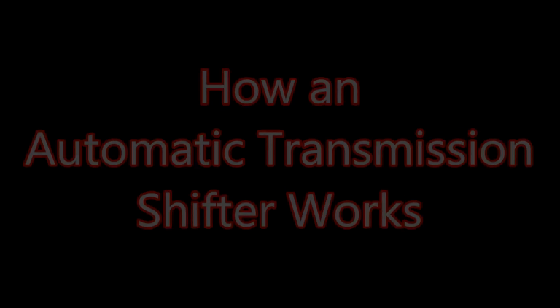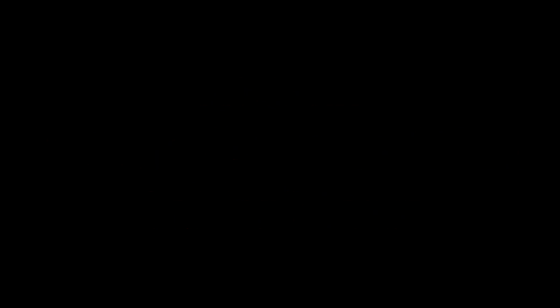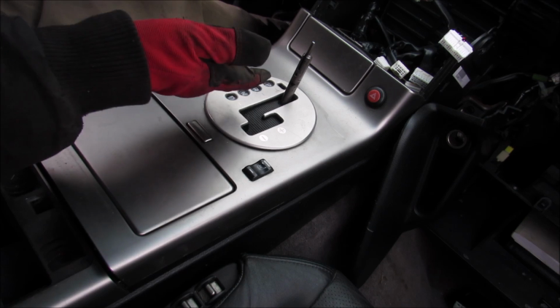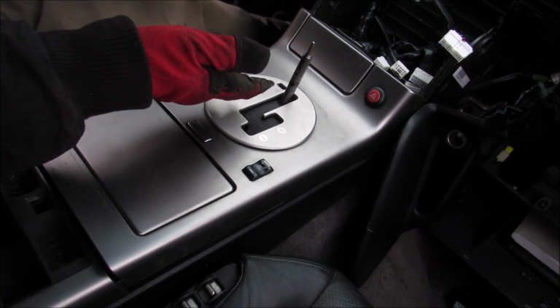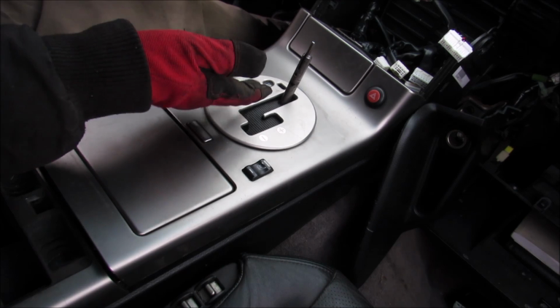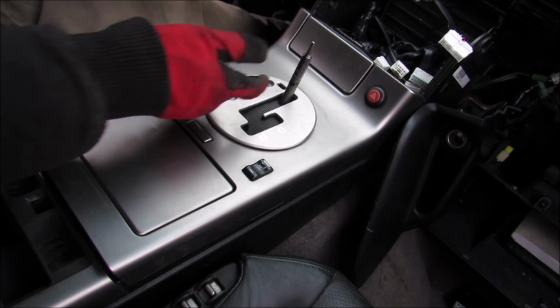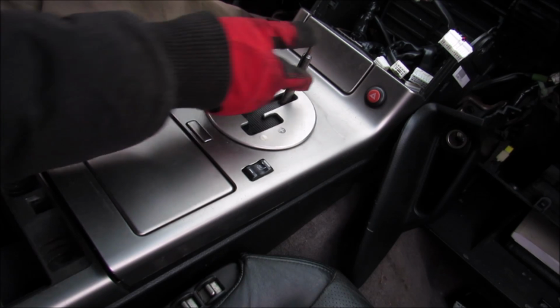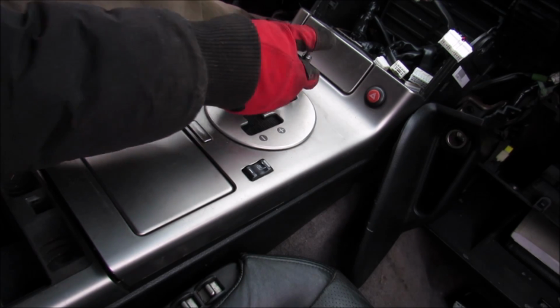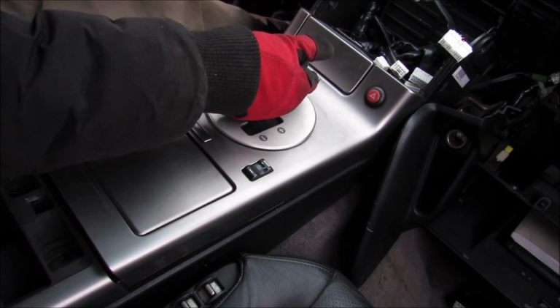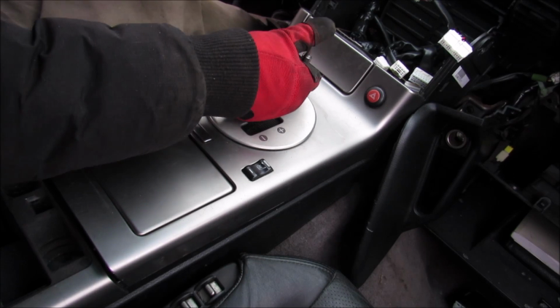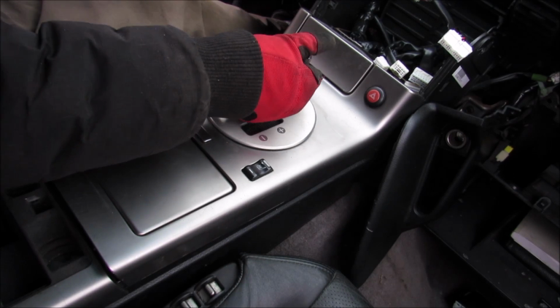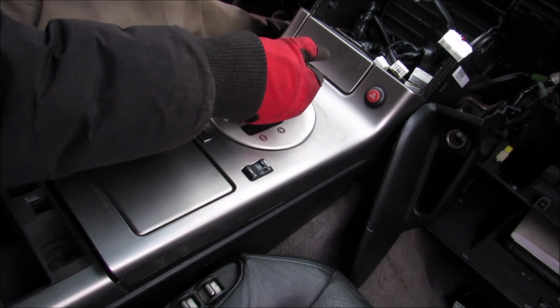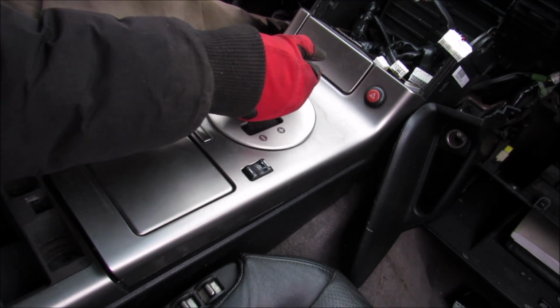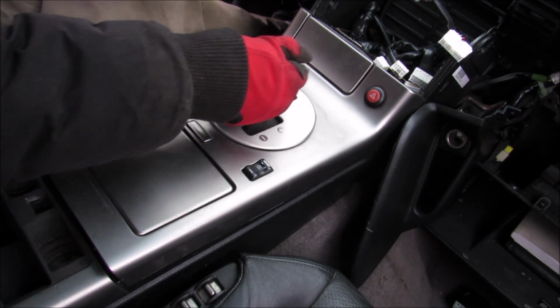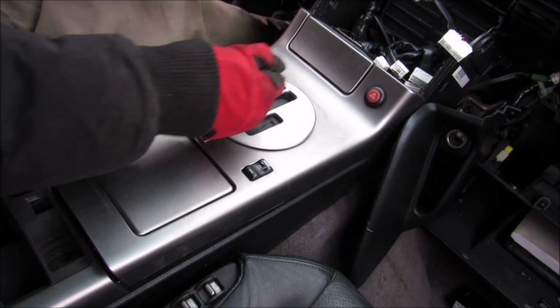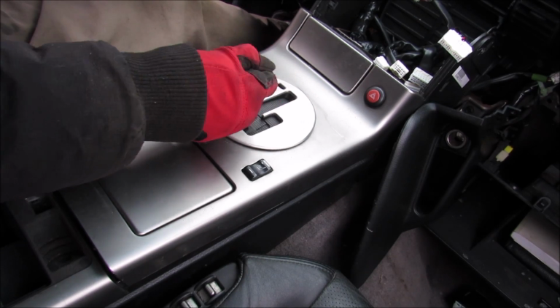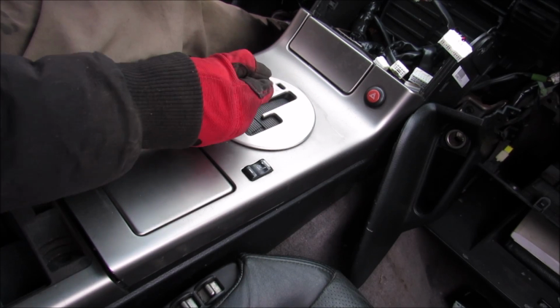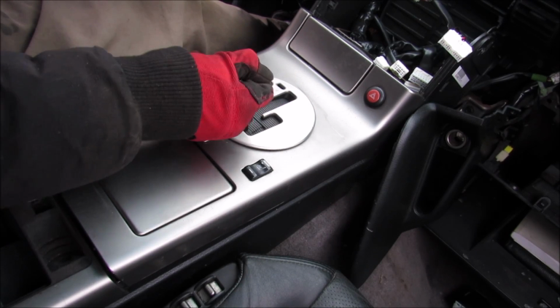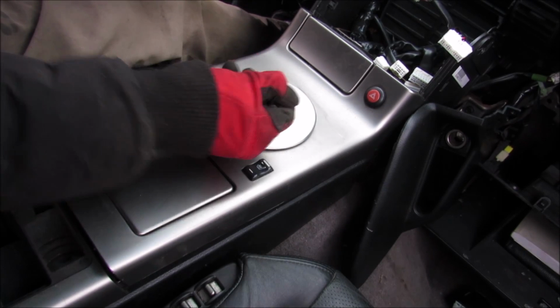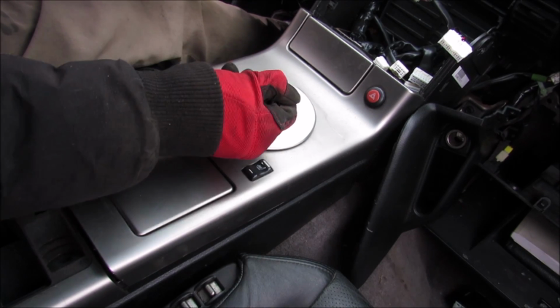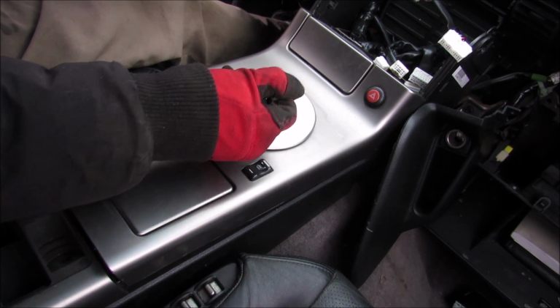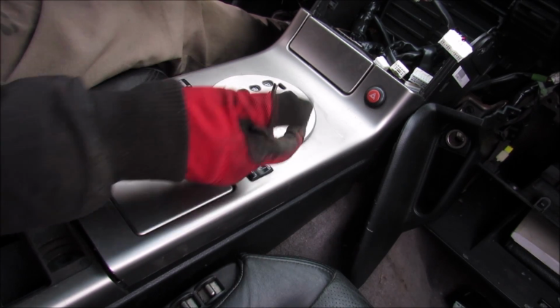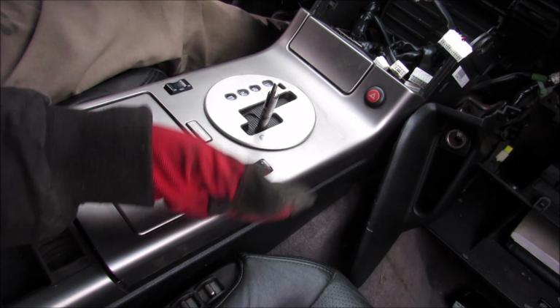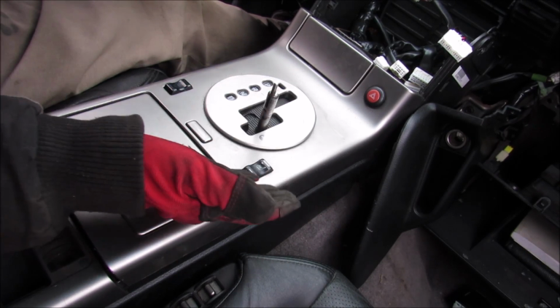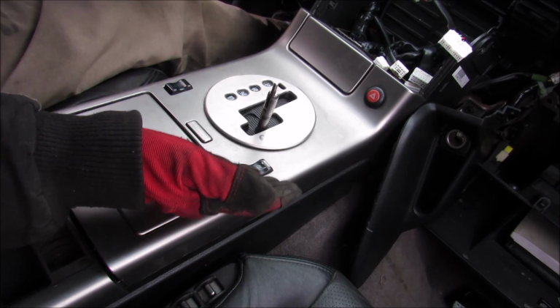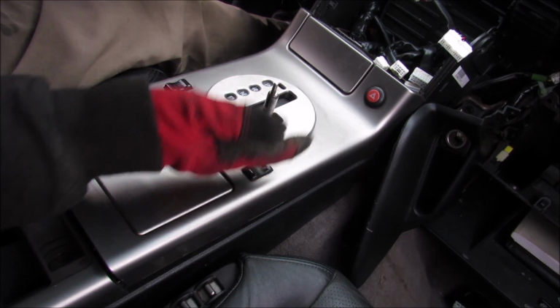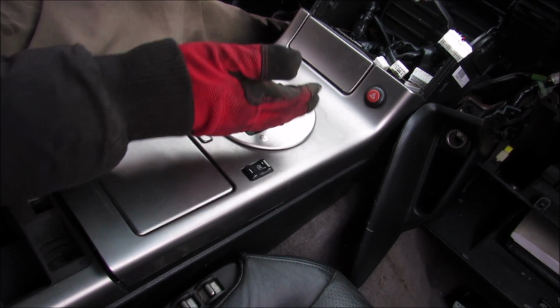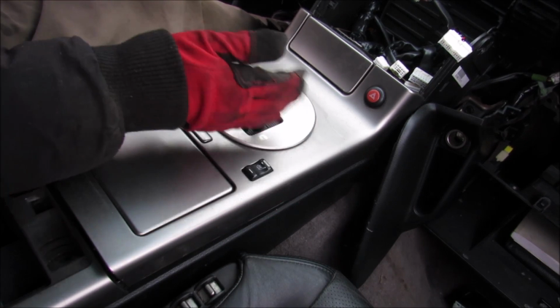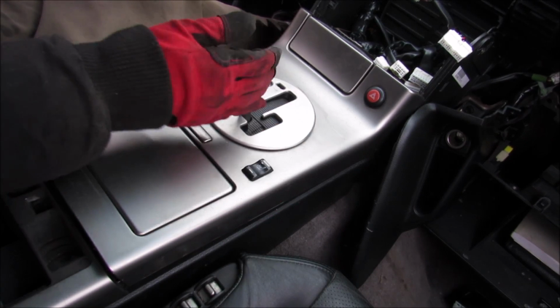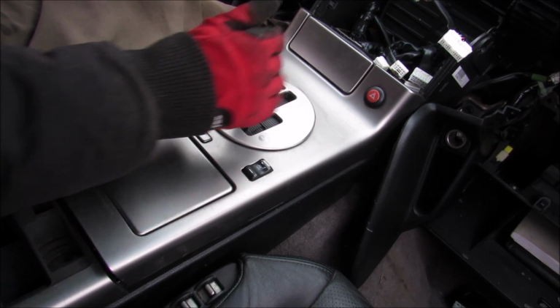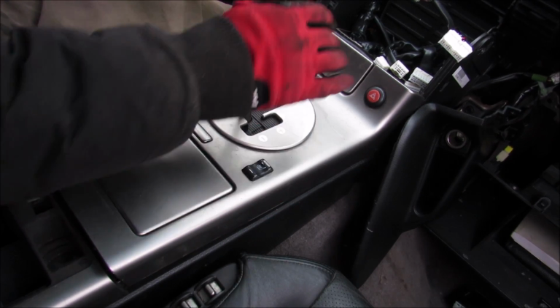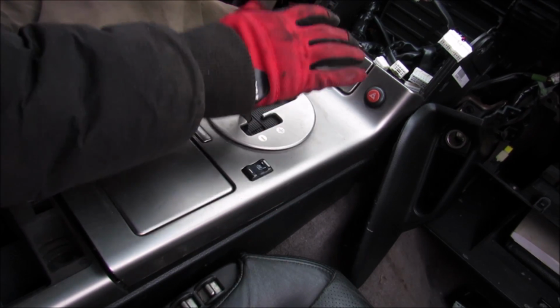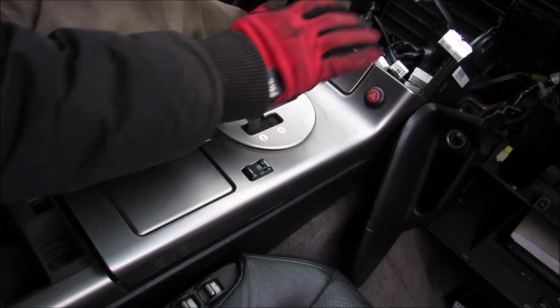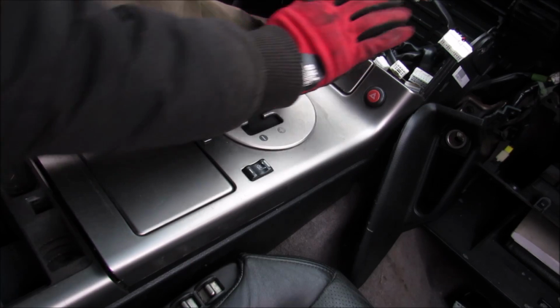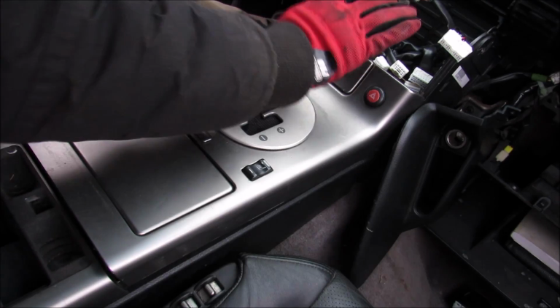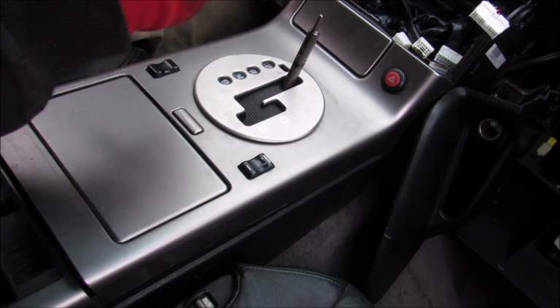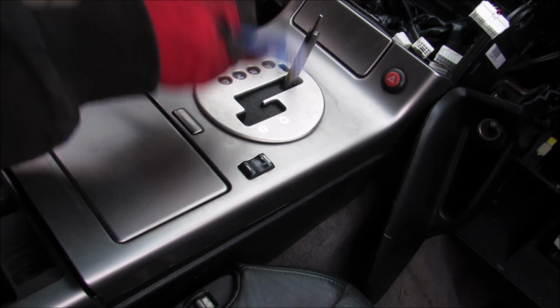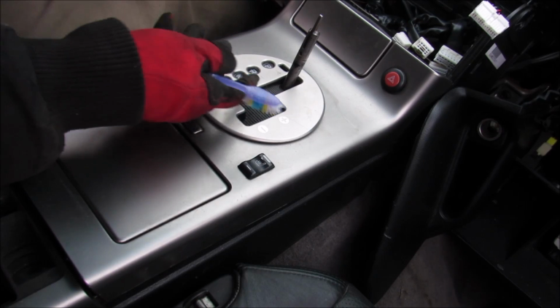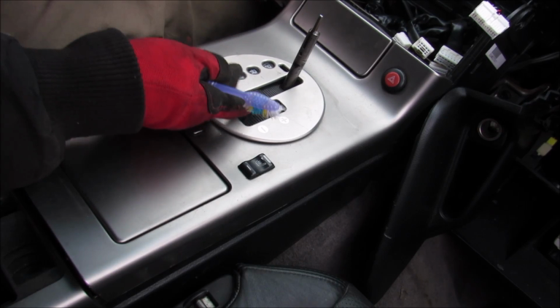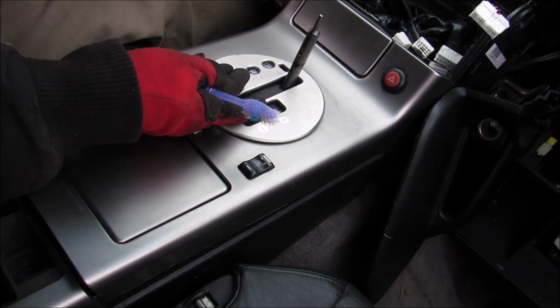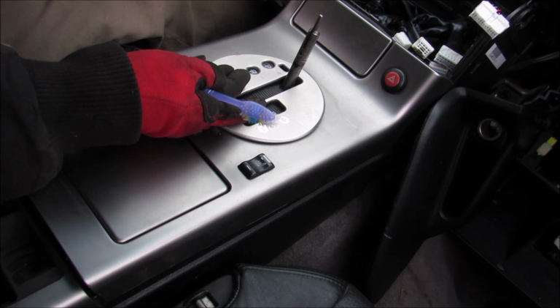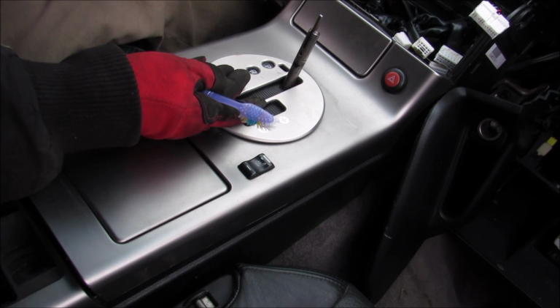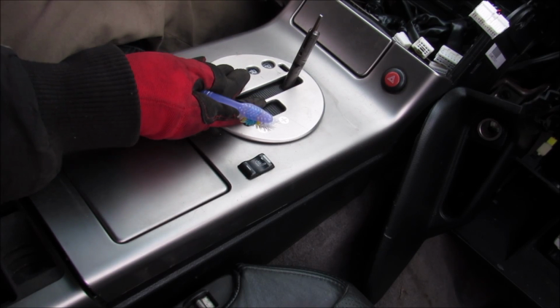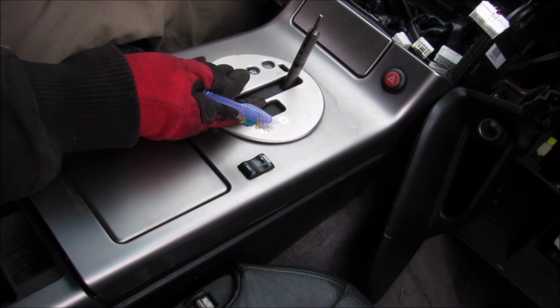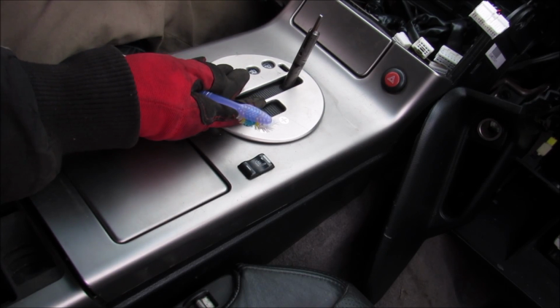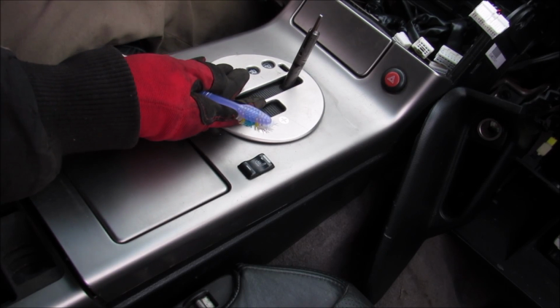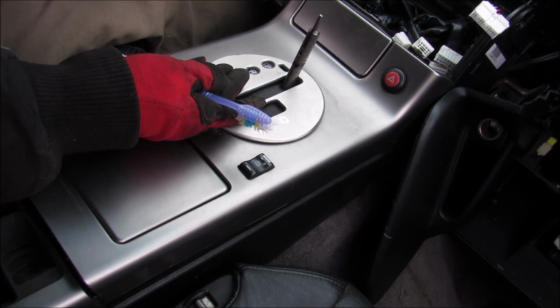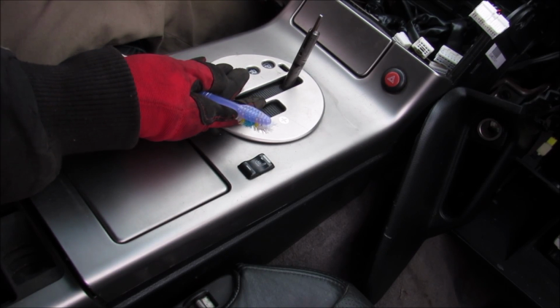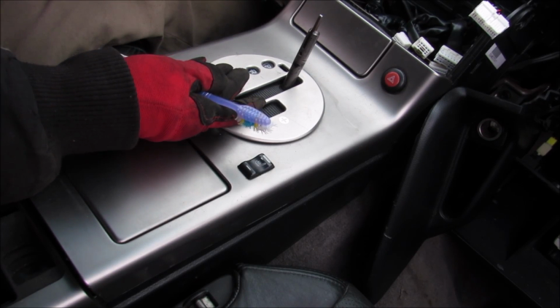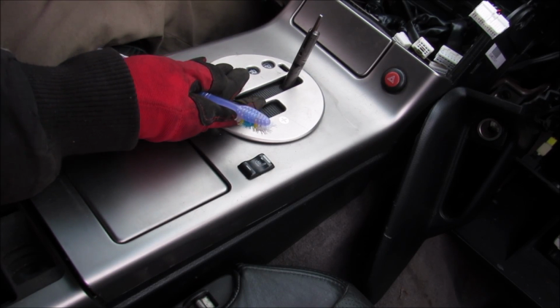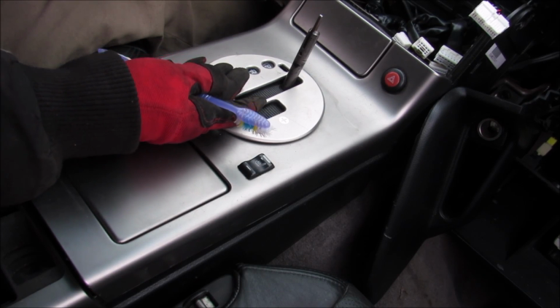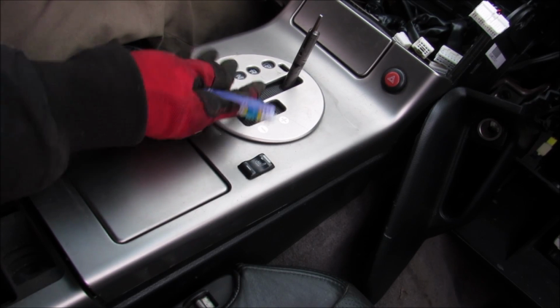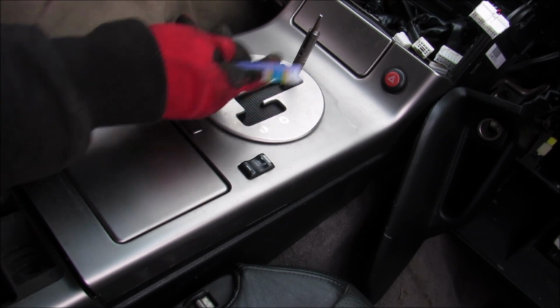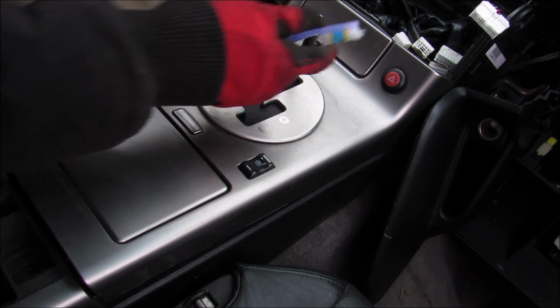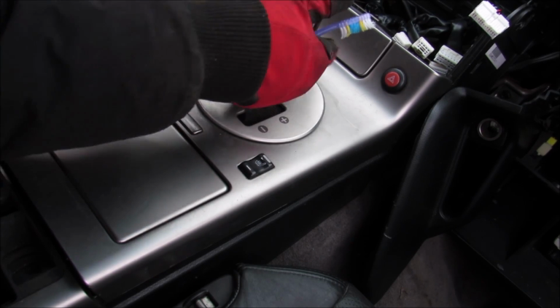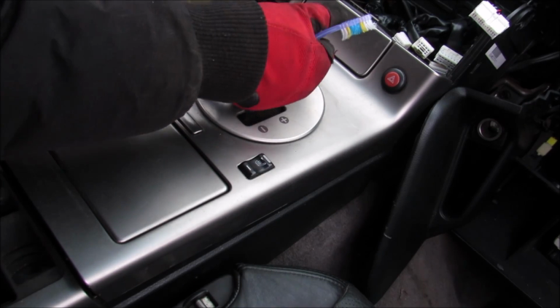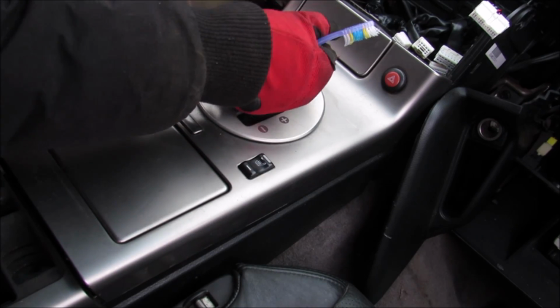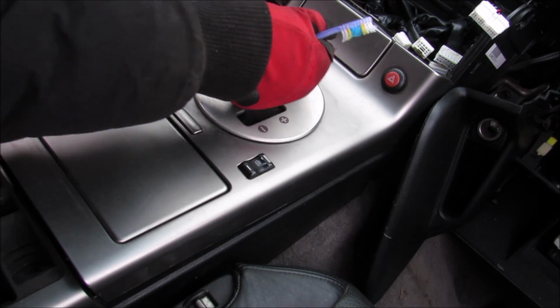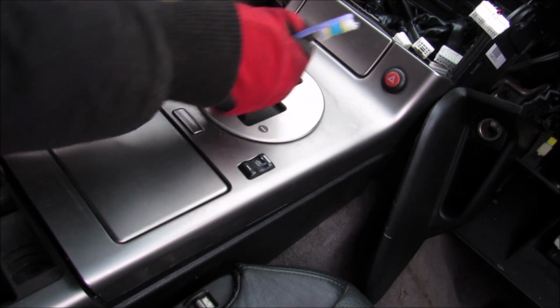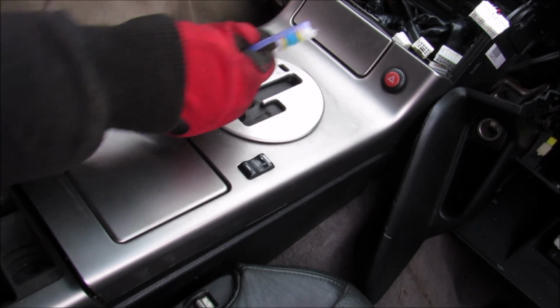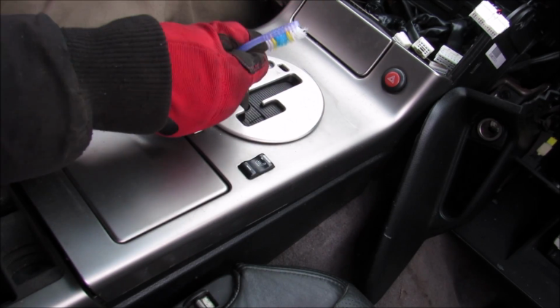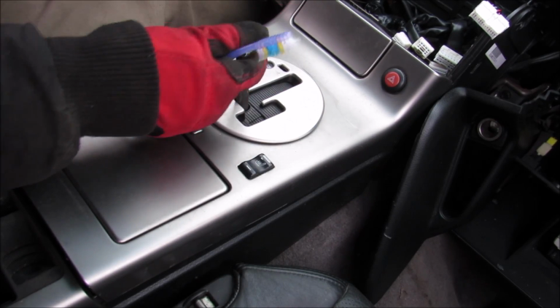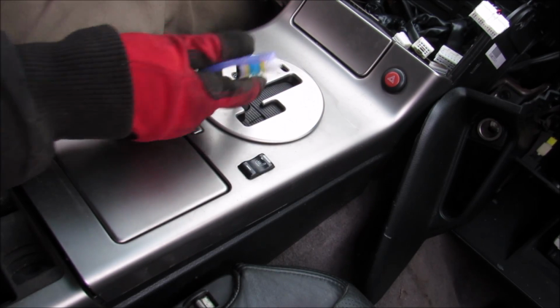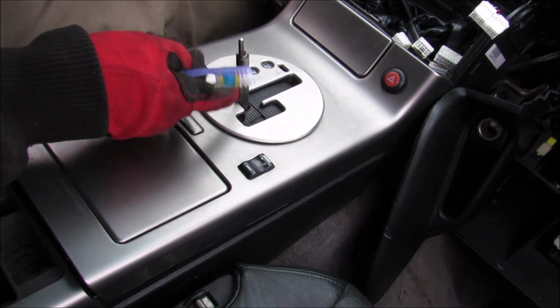Today I'm going to show you what's inside of an automatic transmission shifter and how it works. The purpose of the automatic transmission shifter is to select the correct gear, but it's also got some built-in safety features that prevent it from going into the wrong gear at the wrong time.